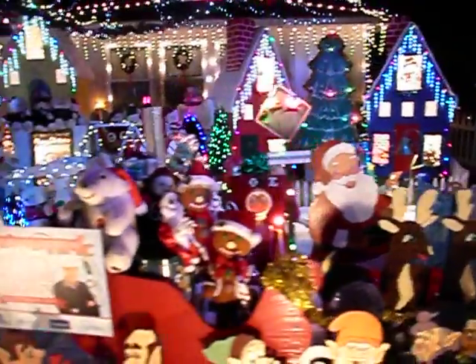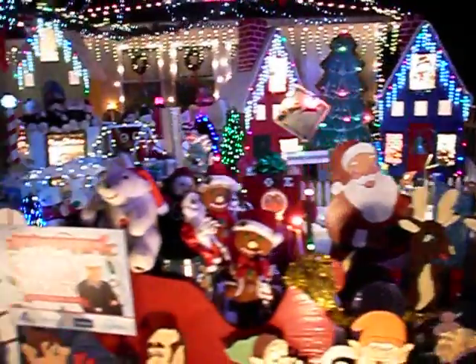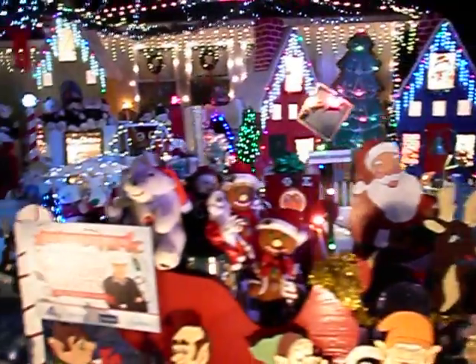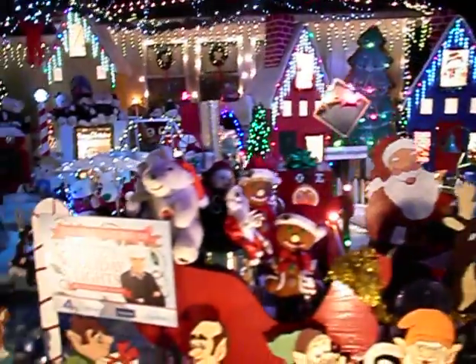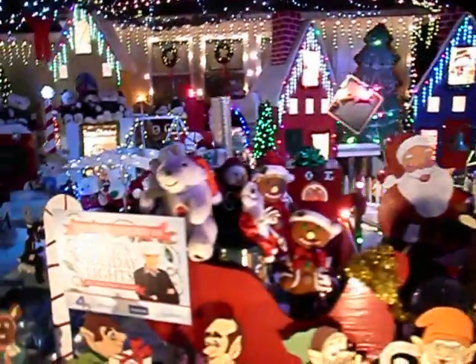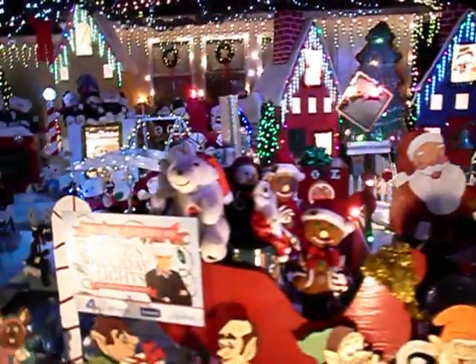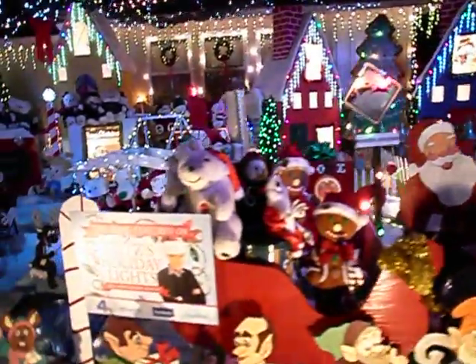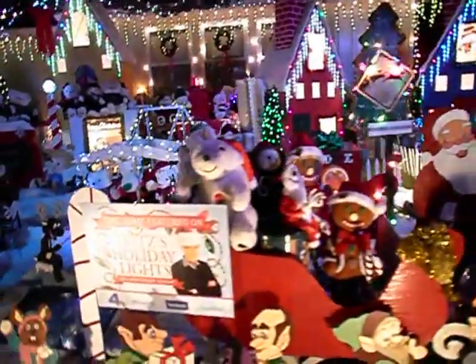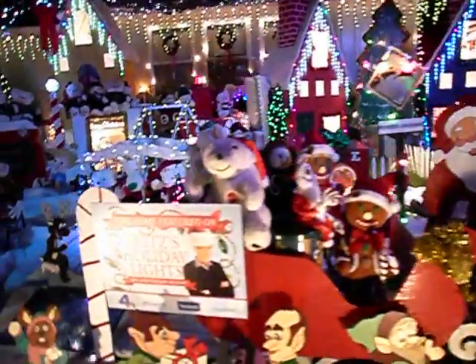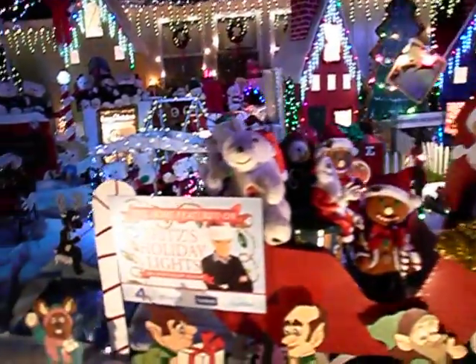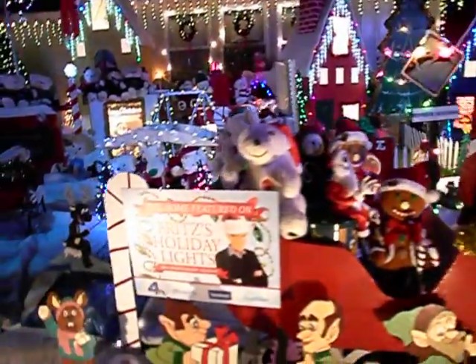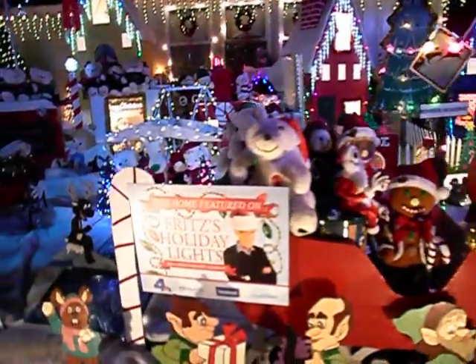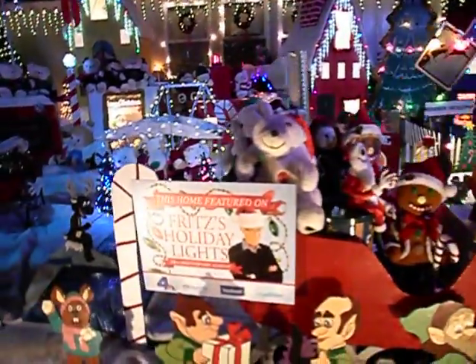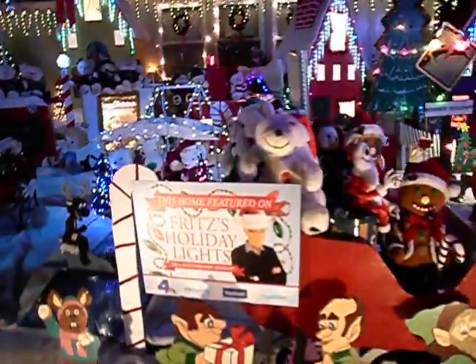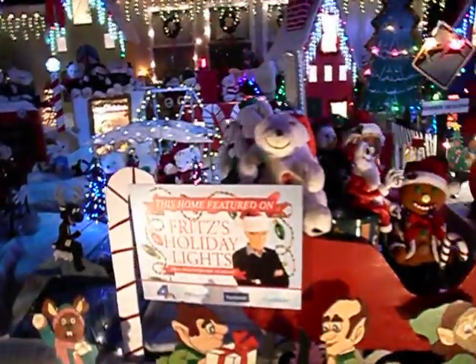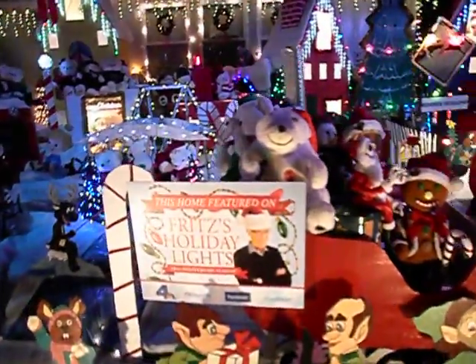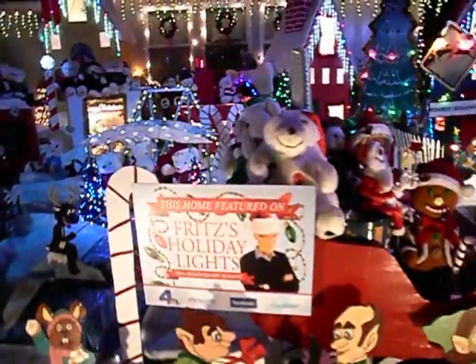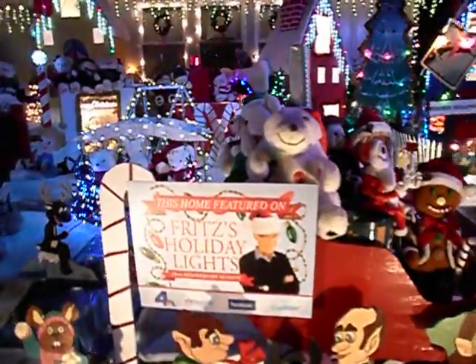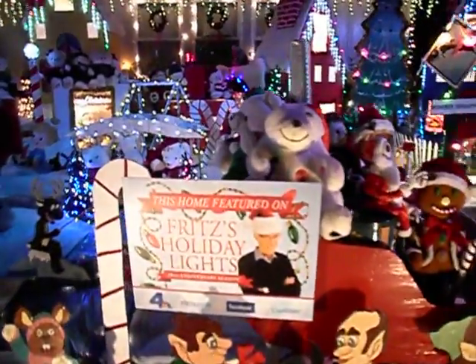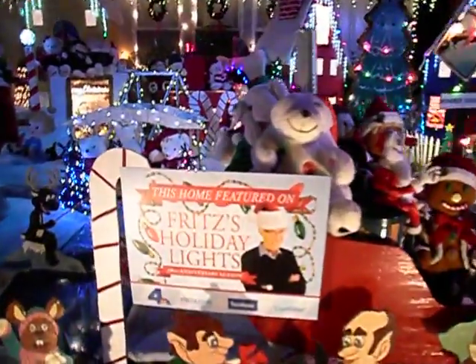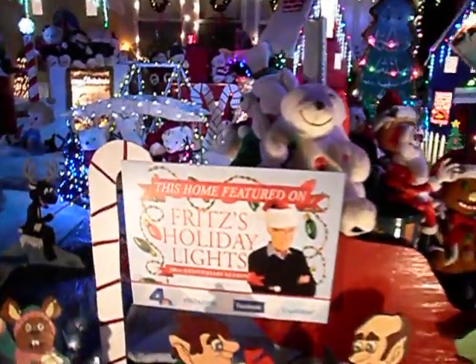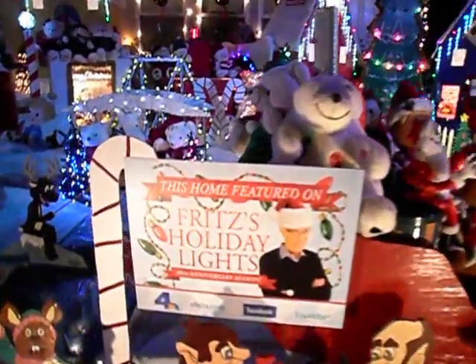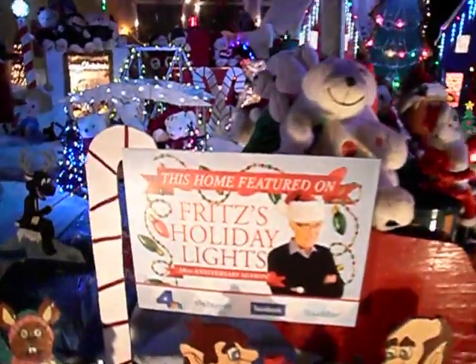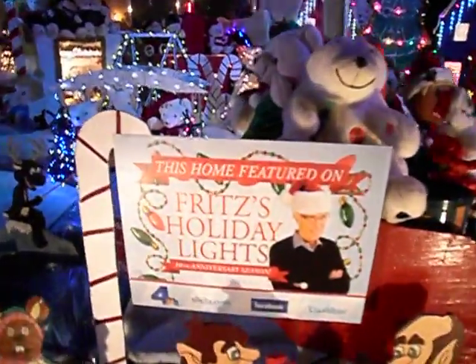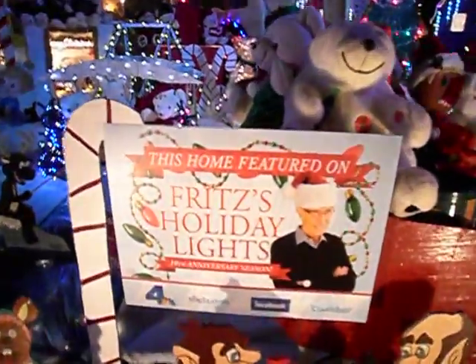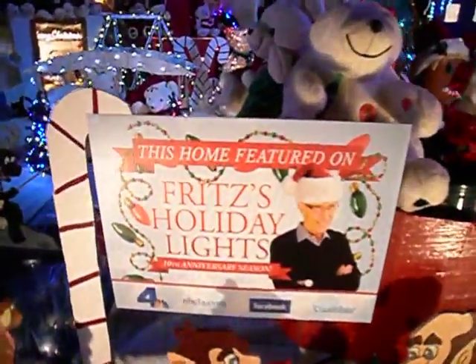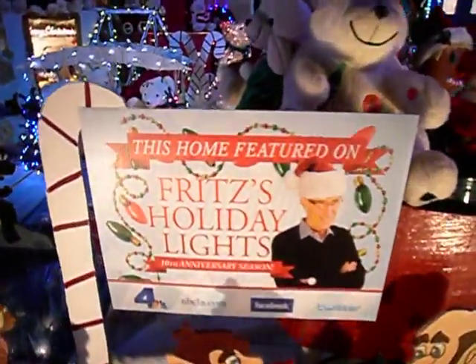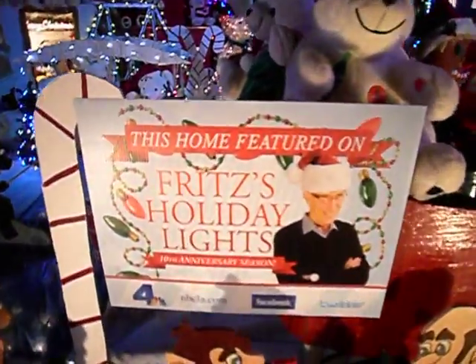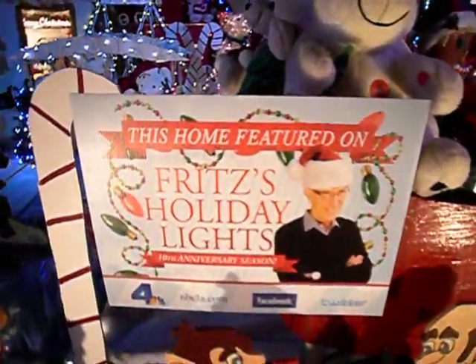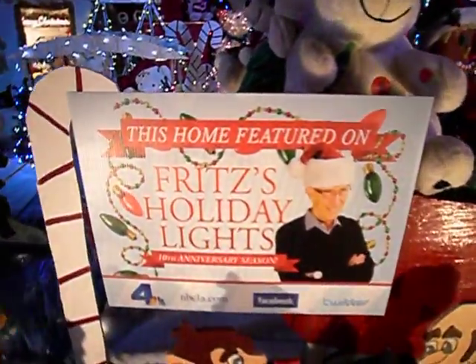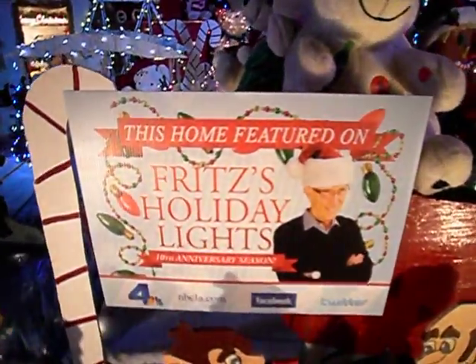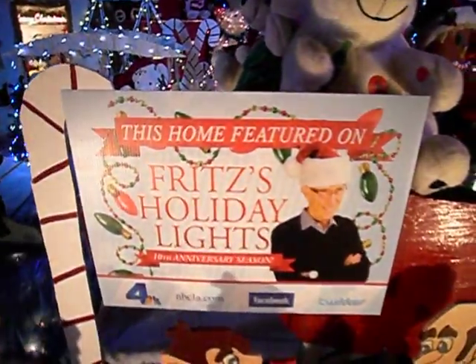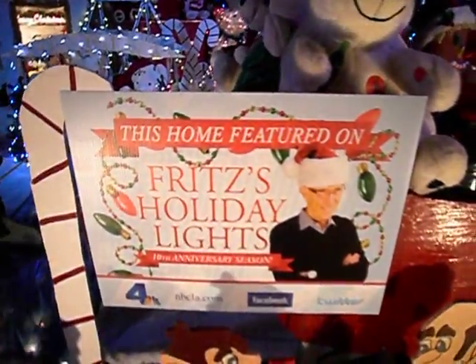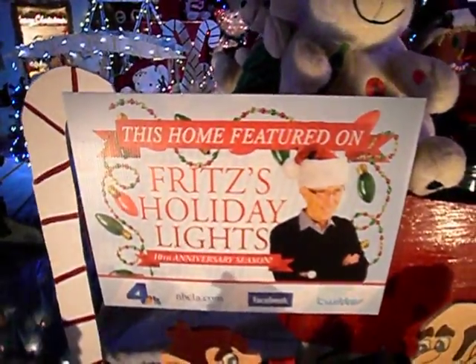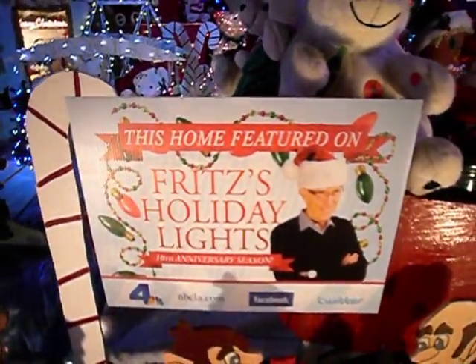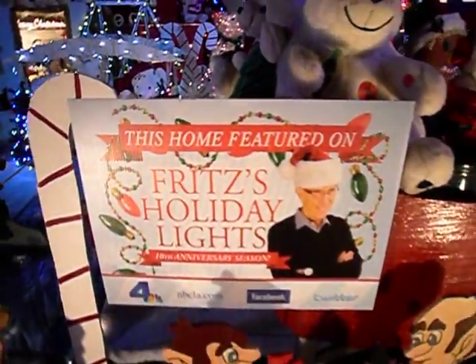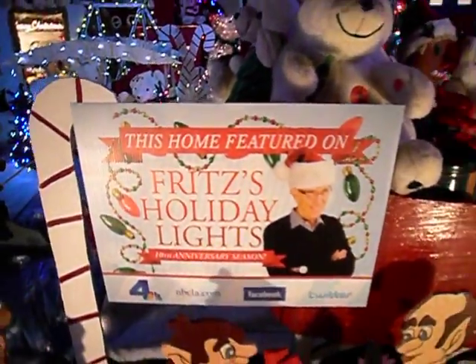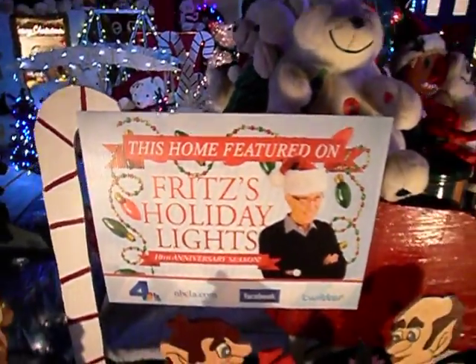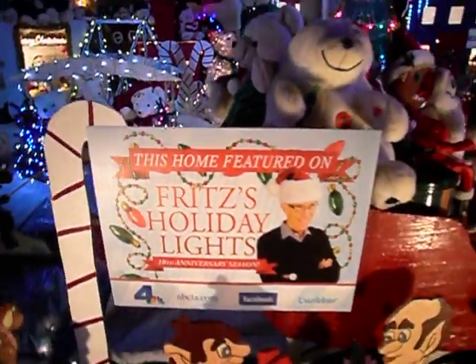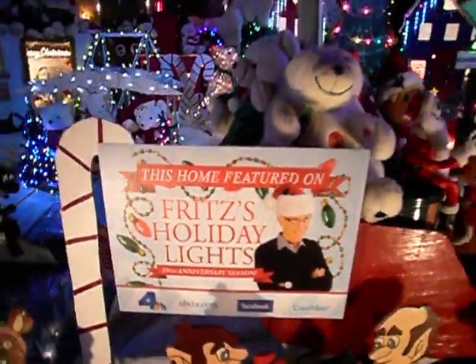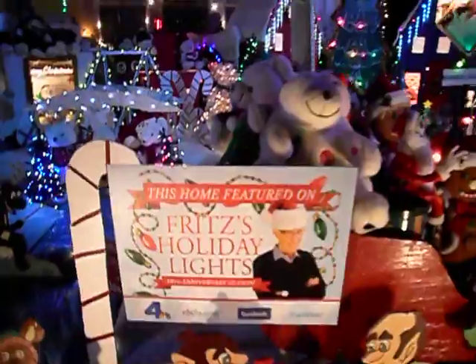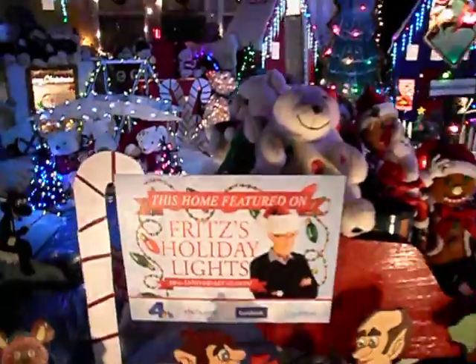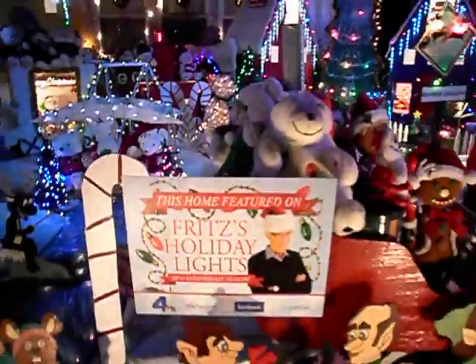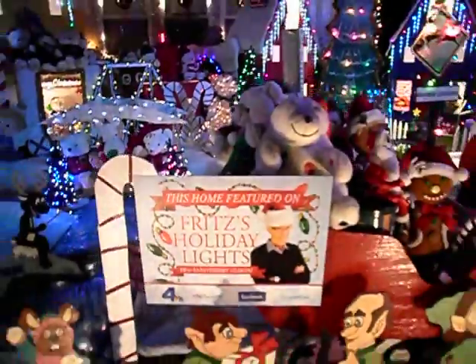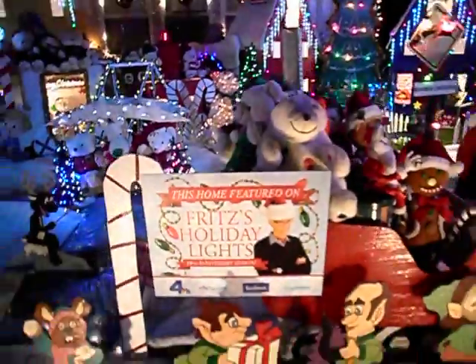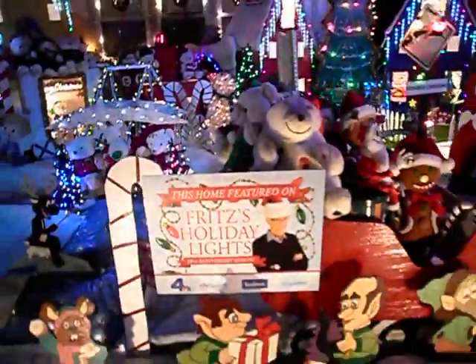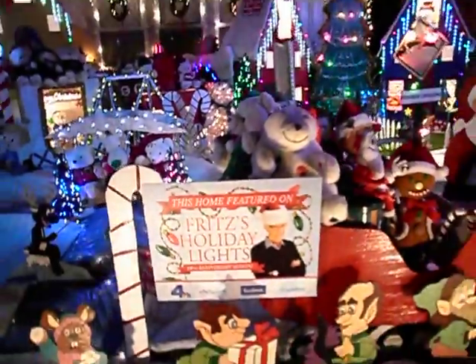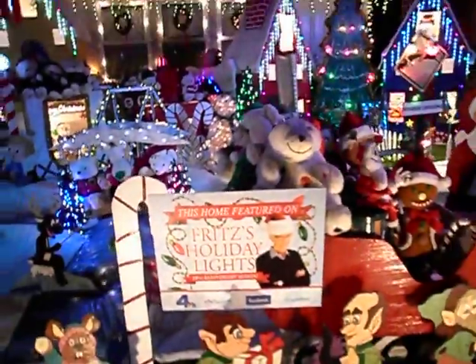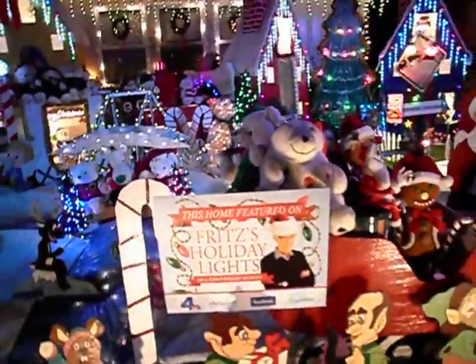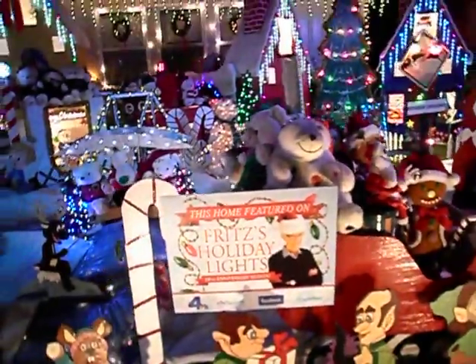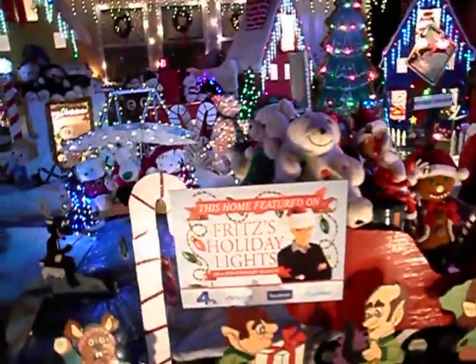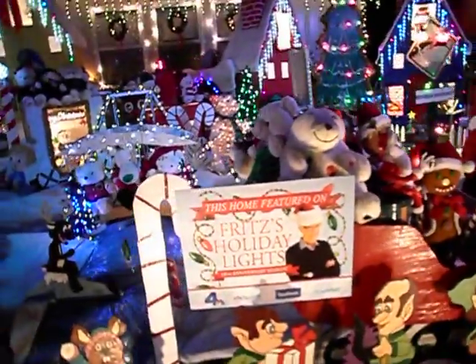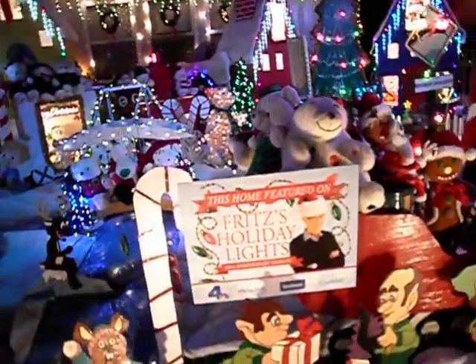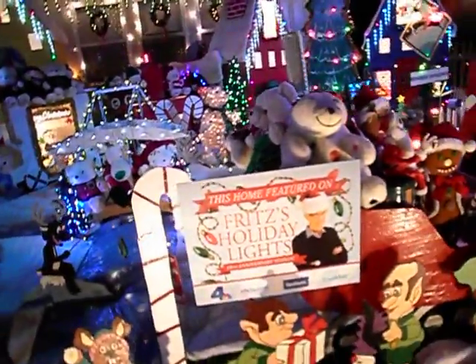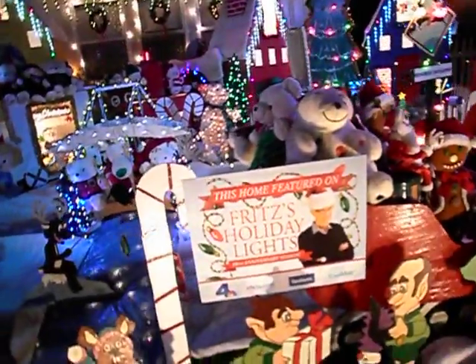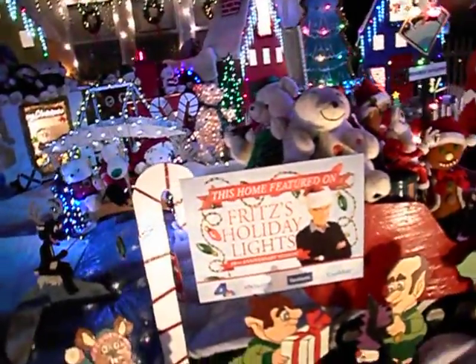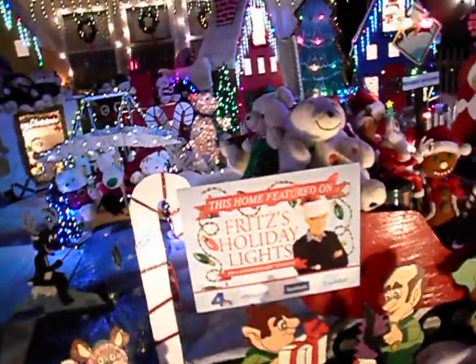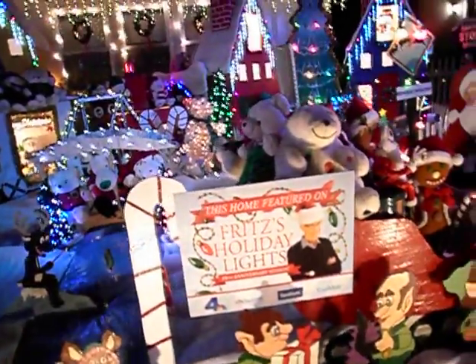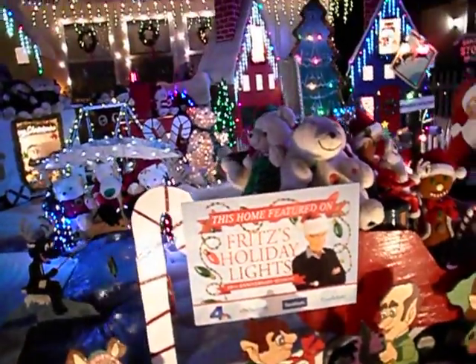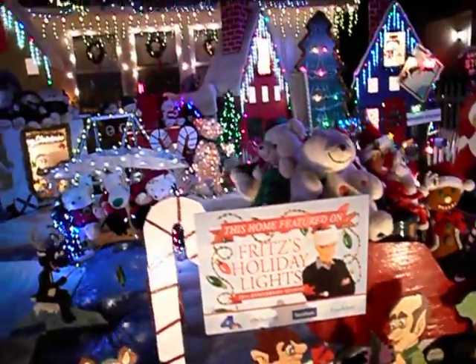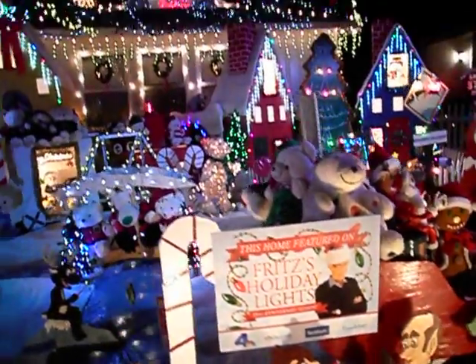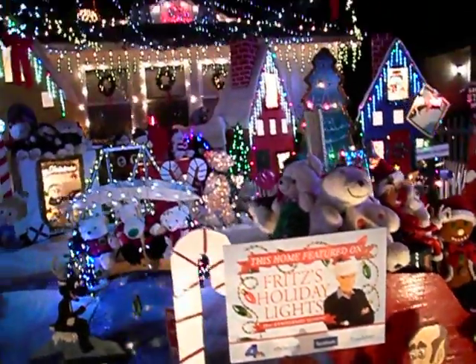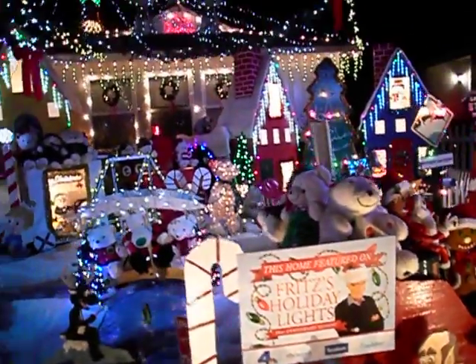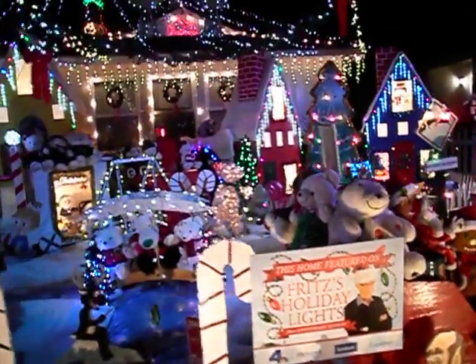Featured on Fritz's Holiday Life. There it is. Oh, when is Fritz's Holiday Life on? We should watch it — Channel 4. We got to look it up.